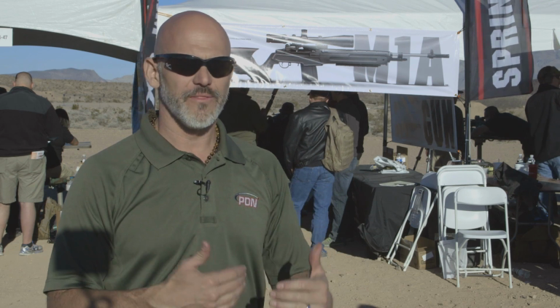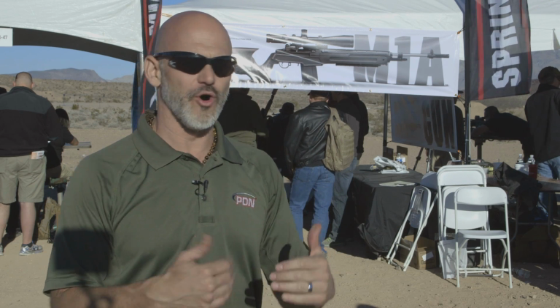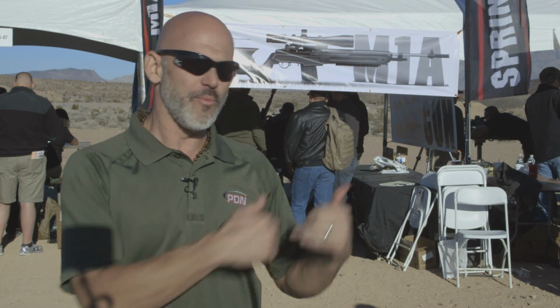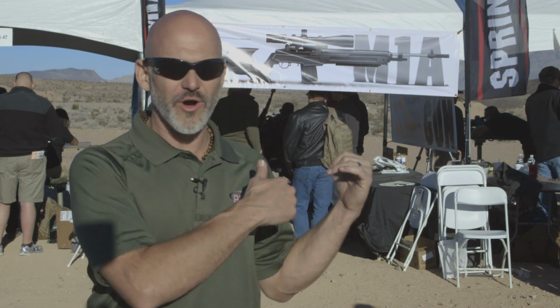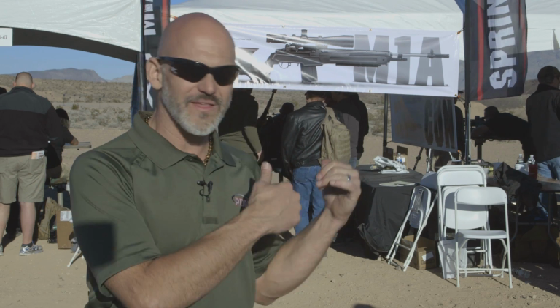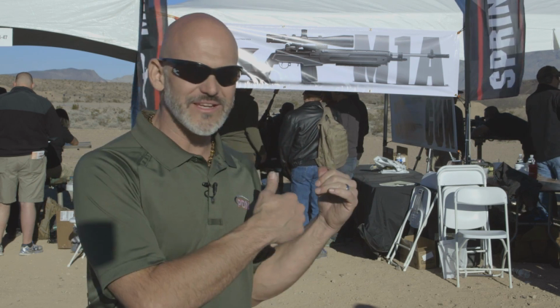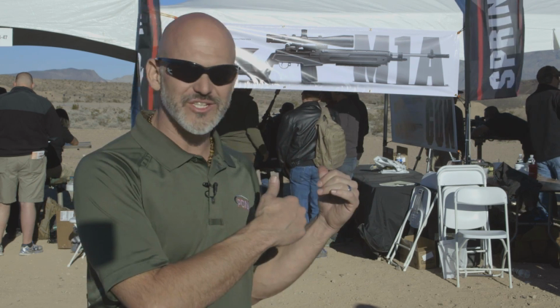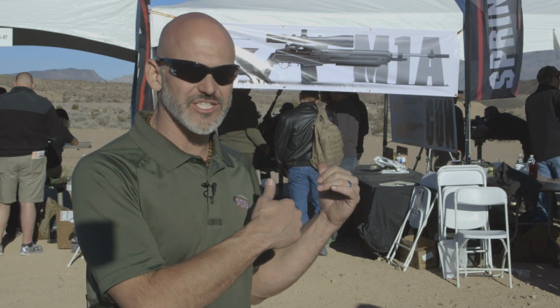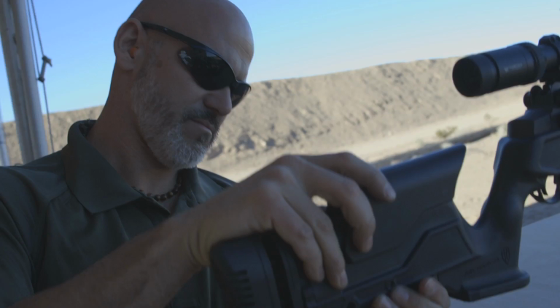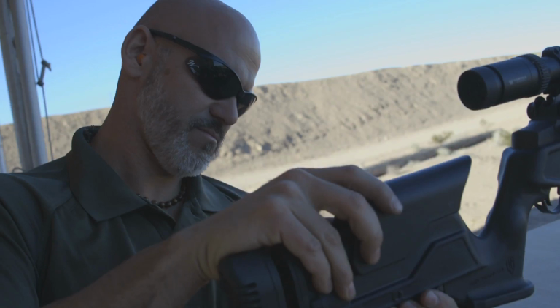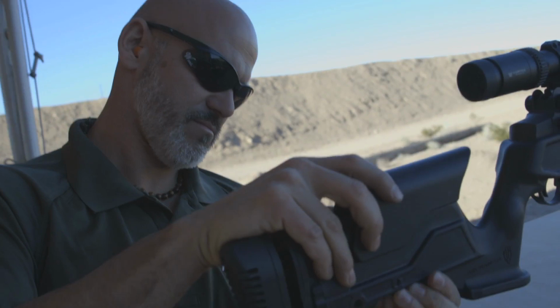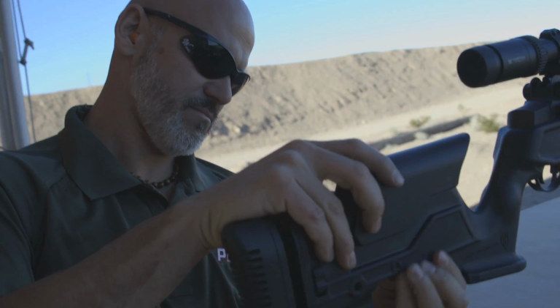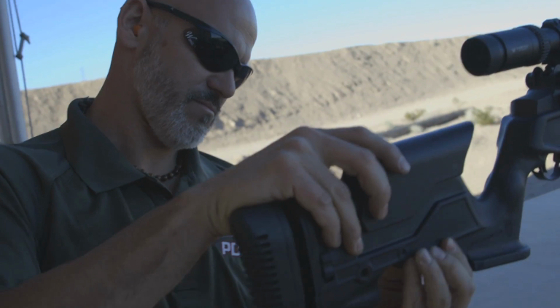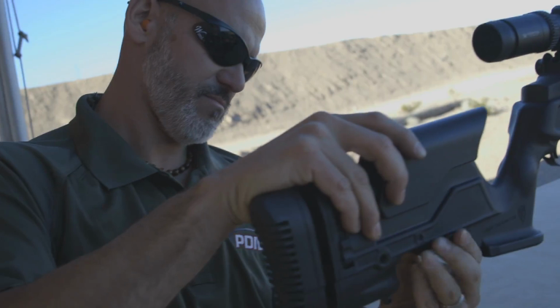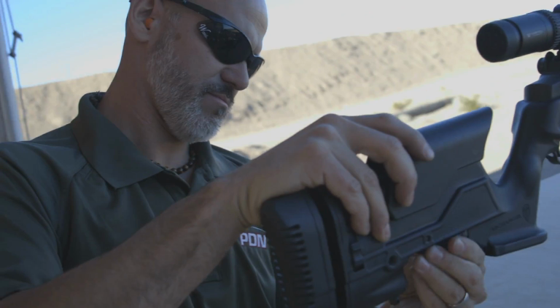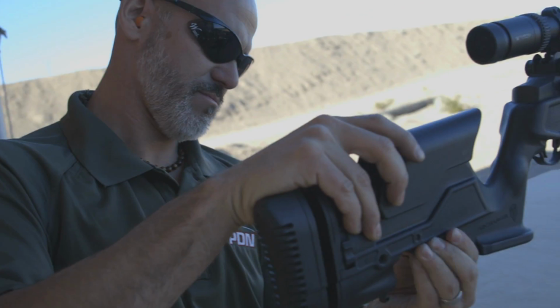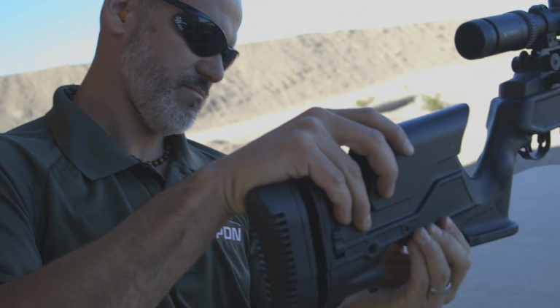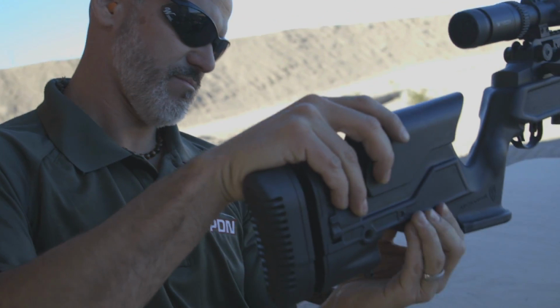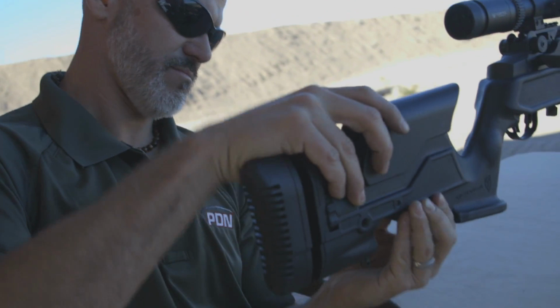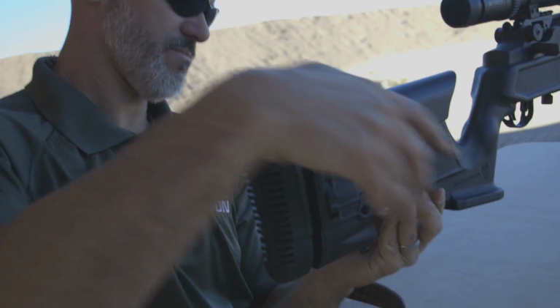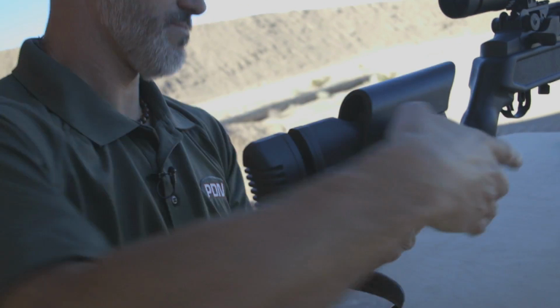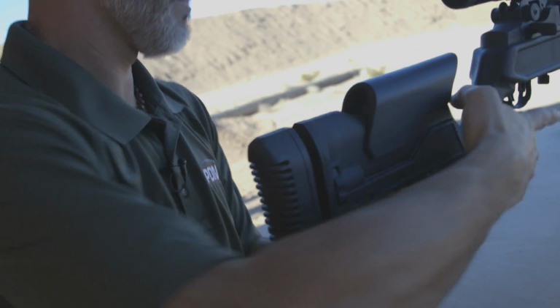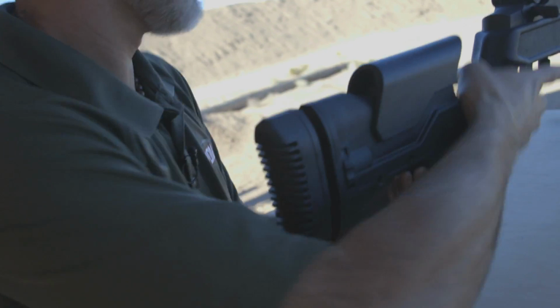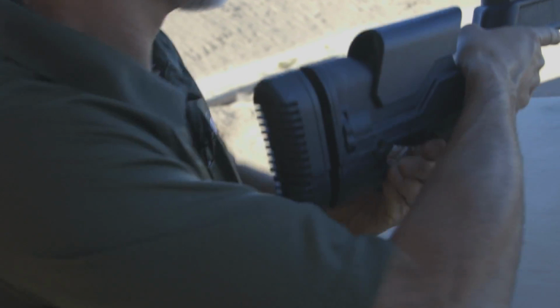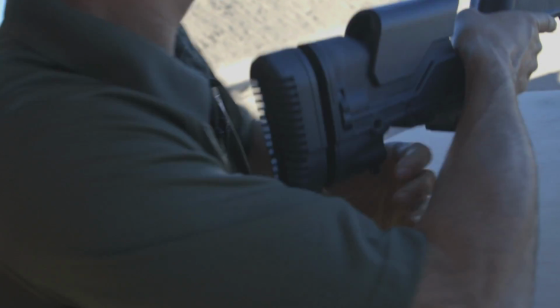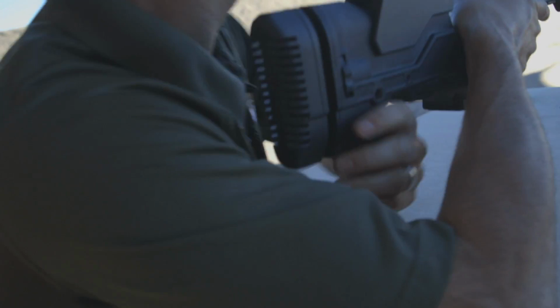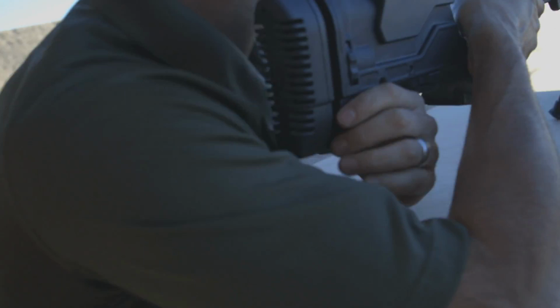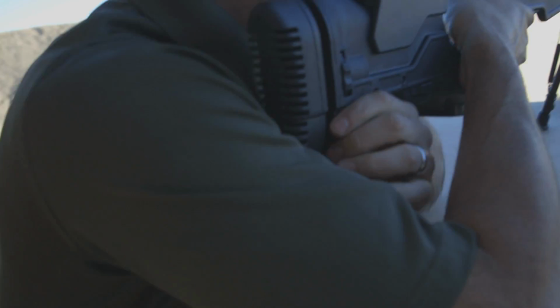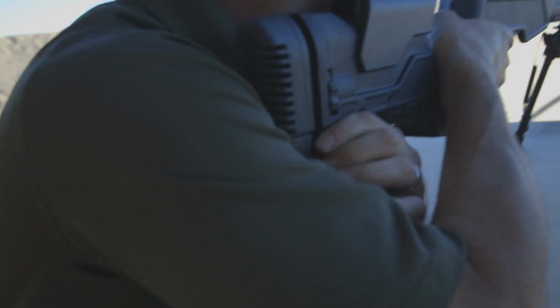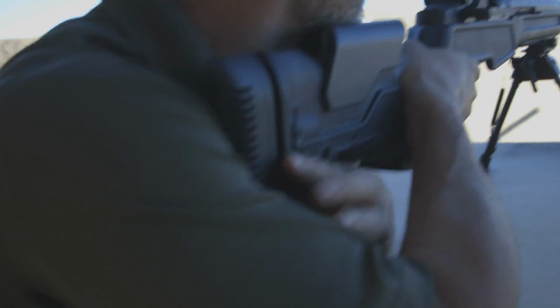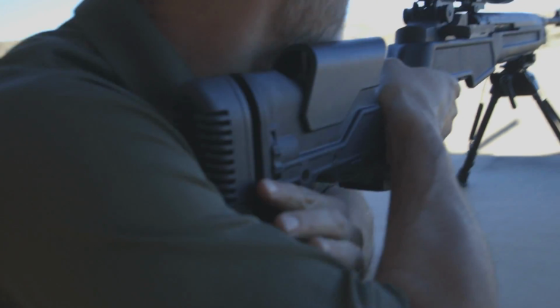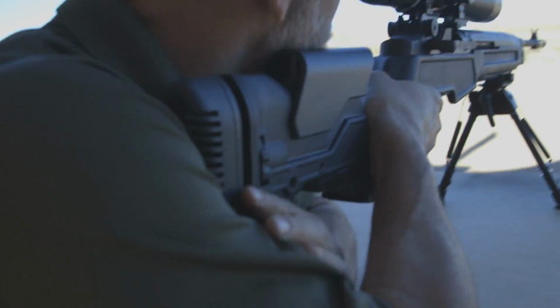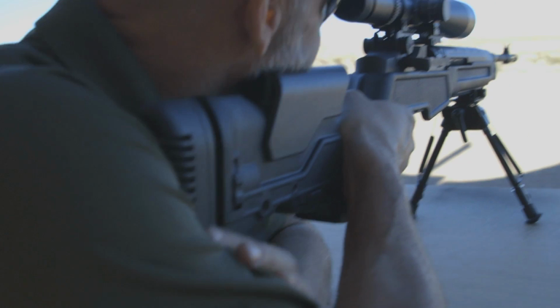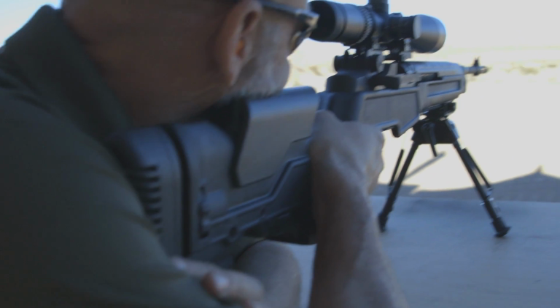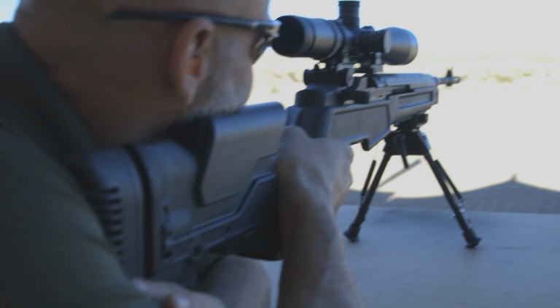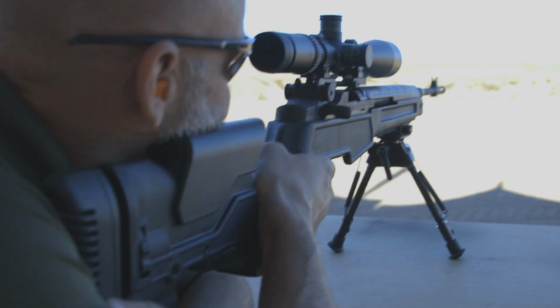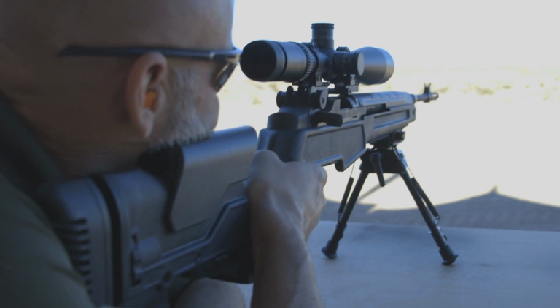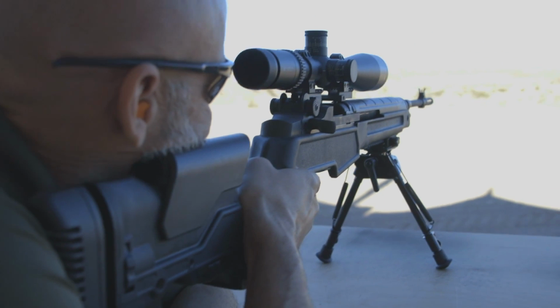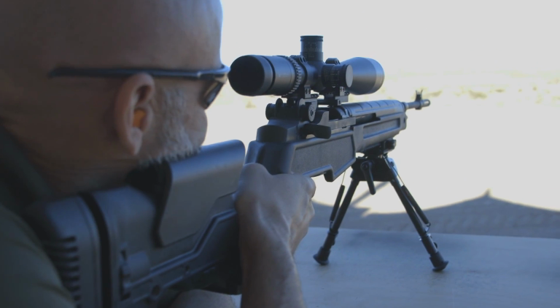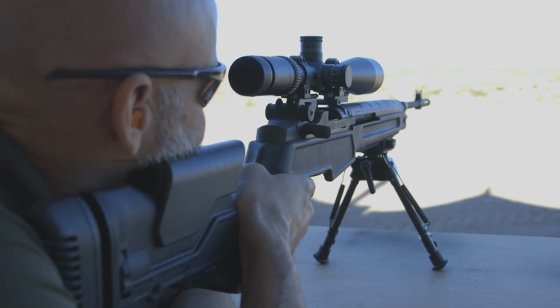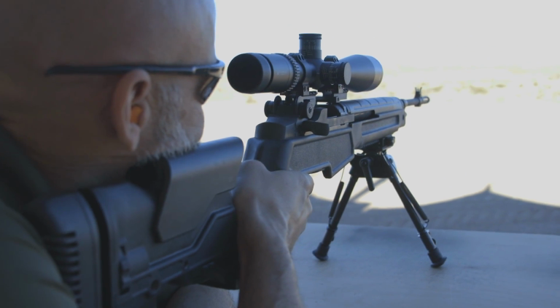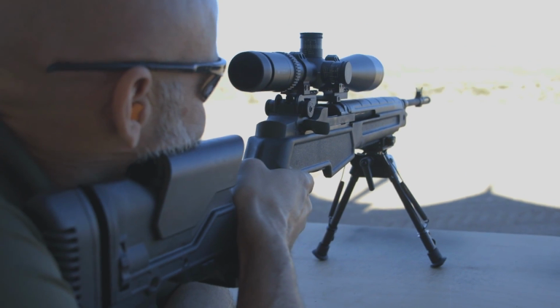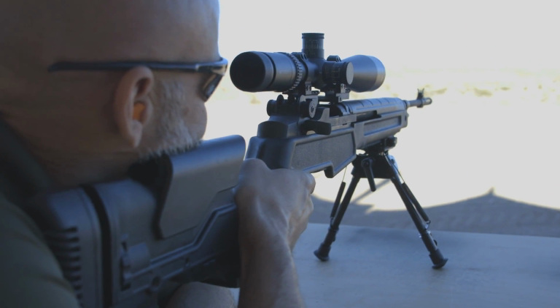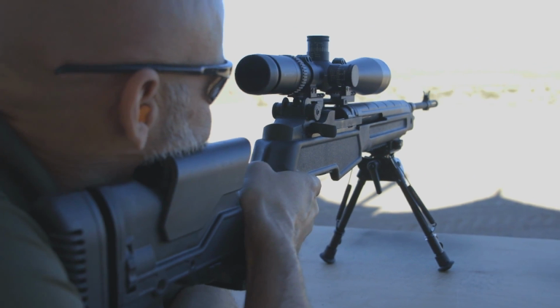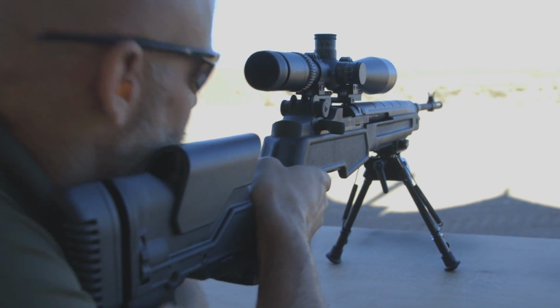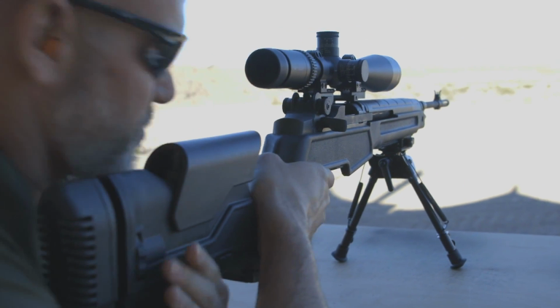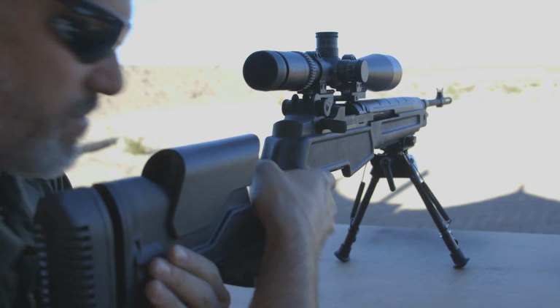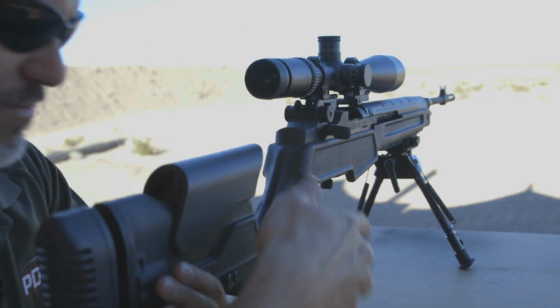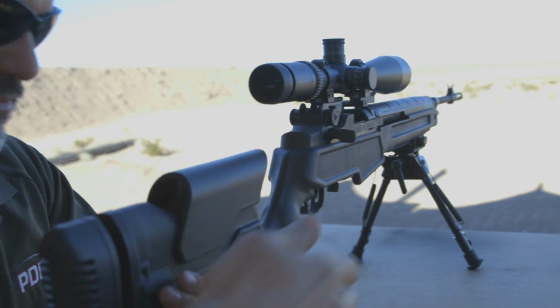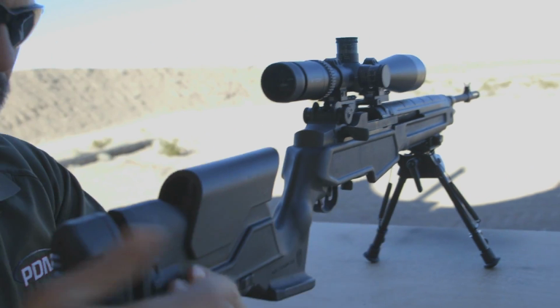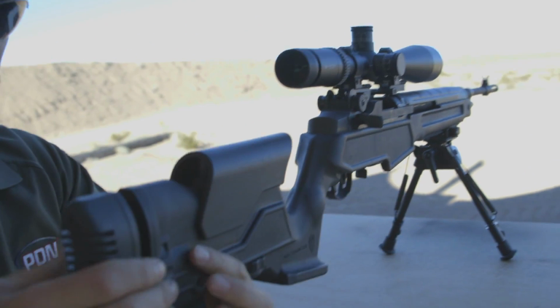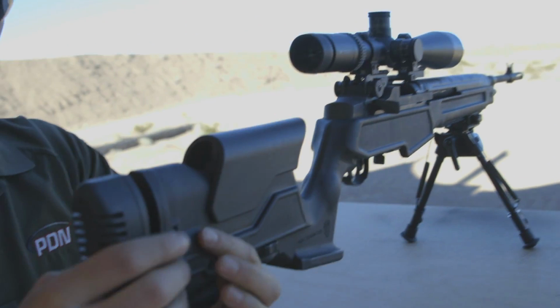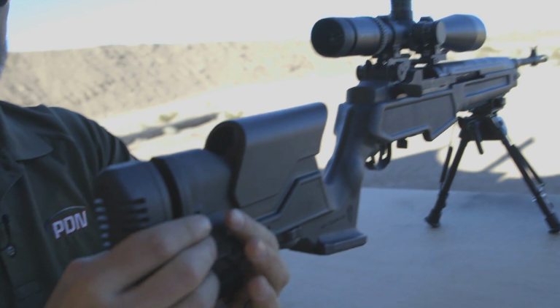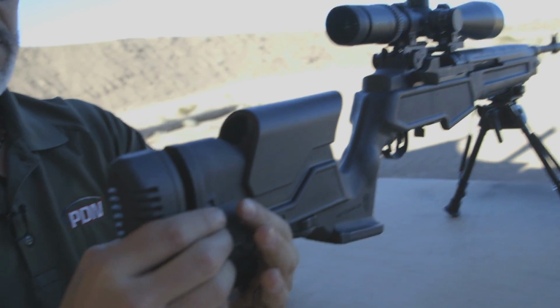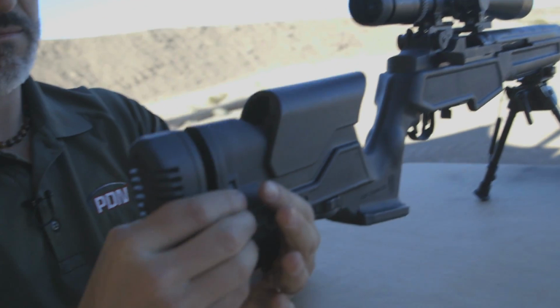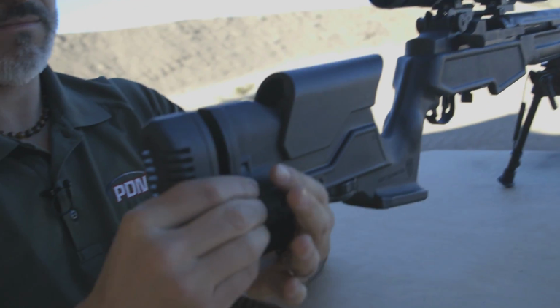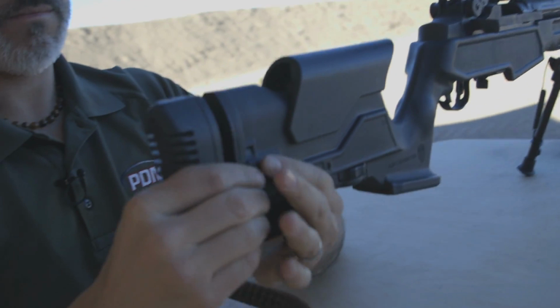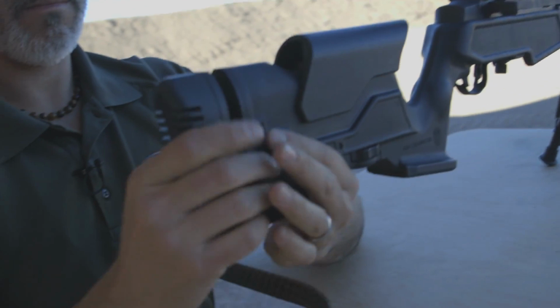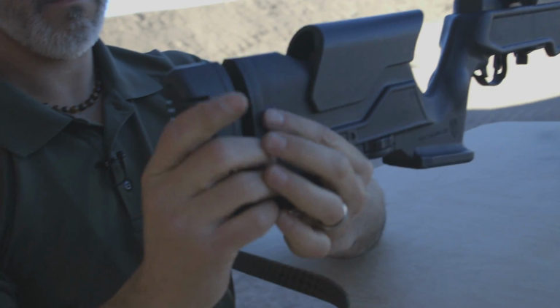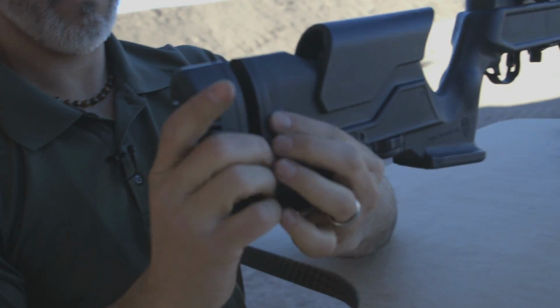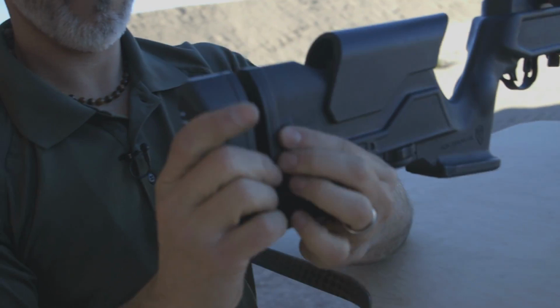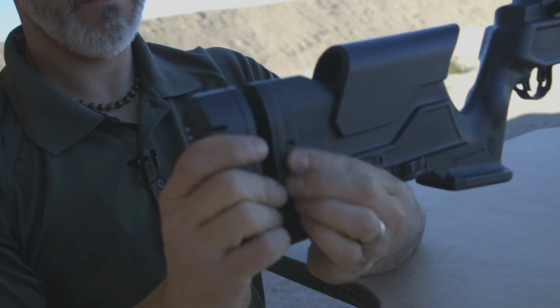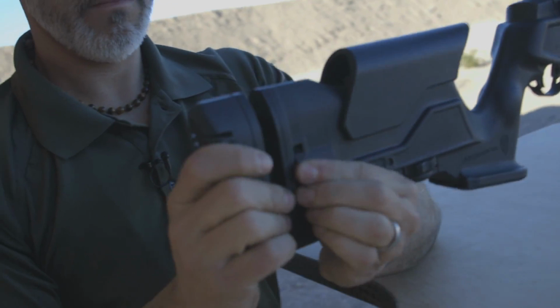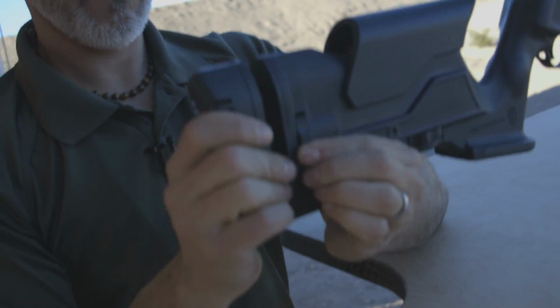The whole point of the adjustable stock is it should be simple, but so often it's not. And what Springfield's done with this, which is really cool, is literally made it simple.